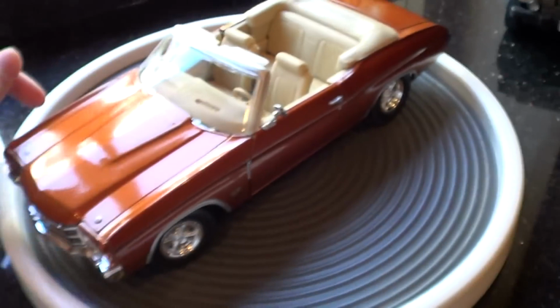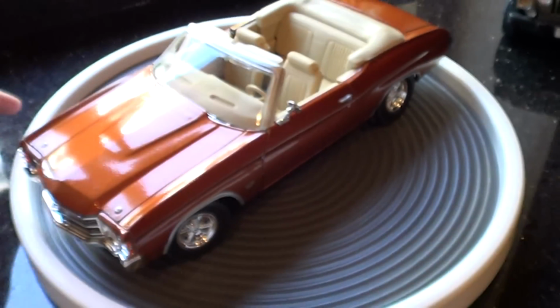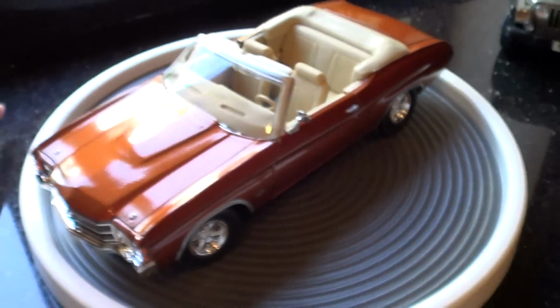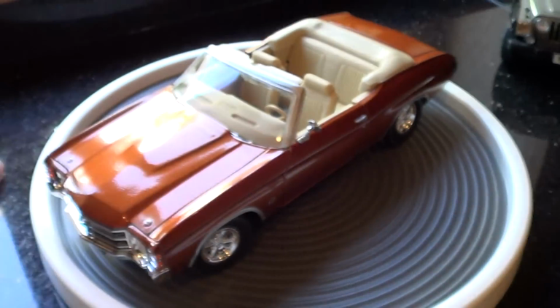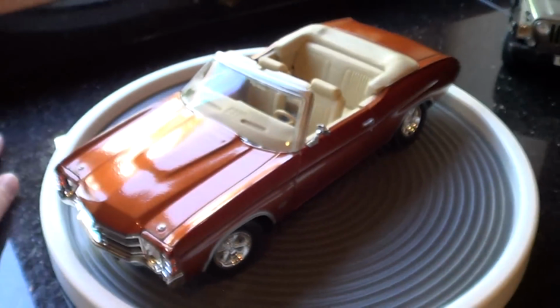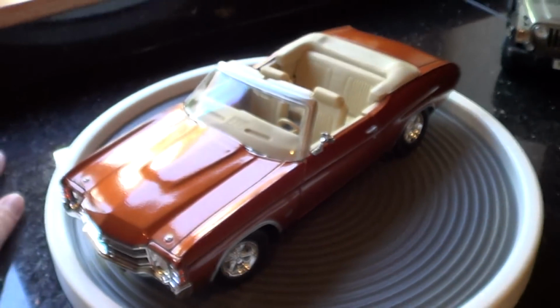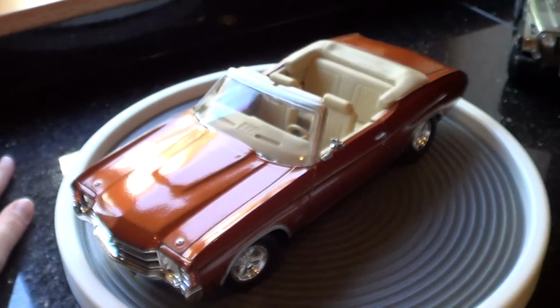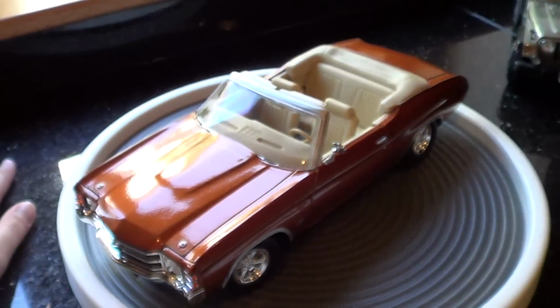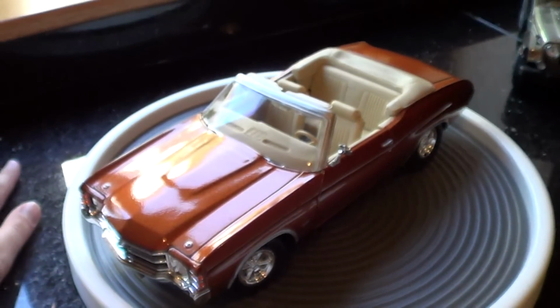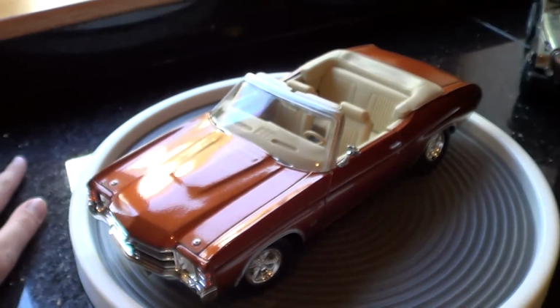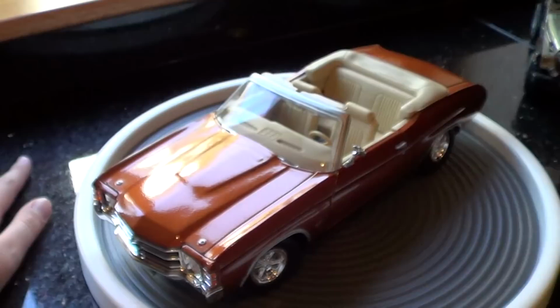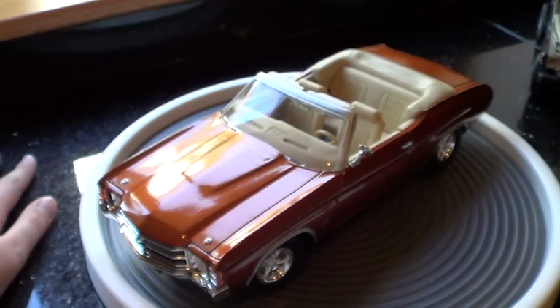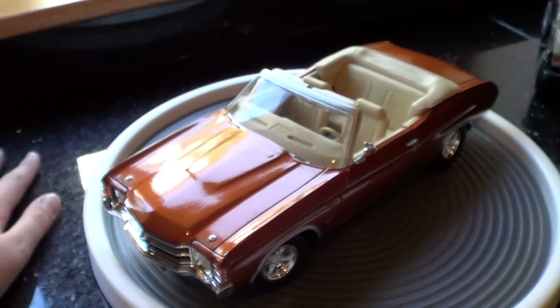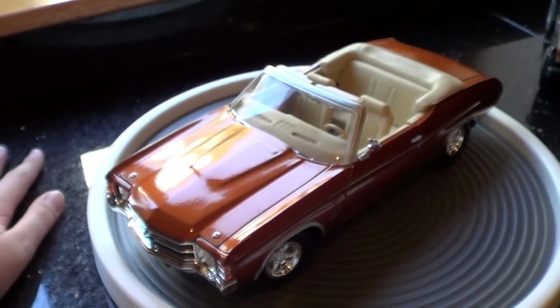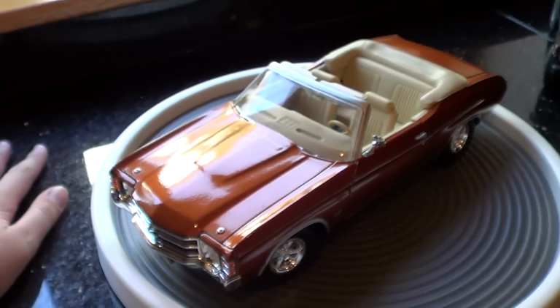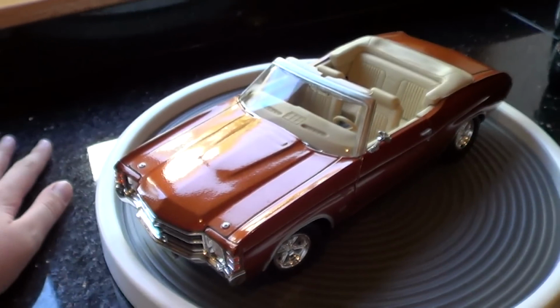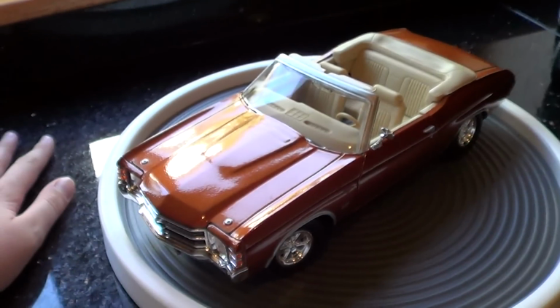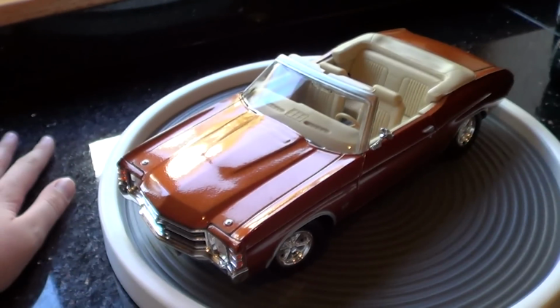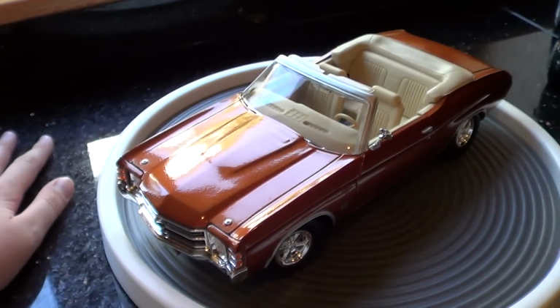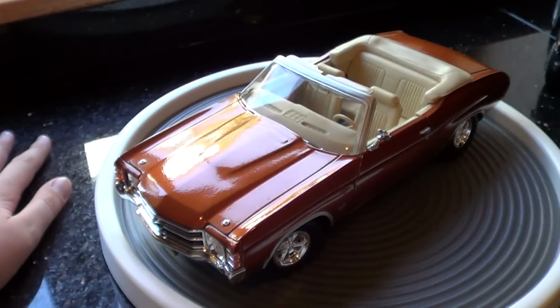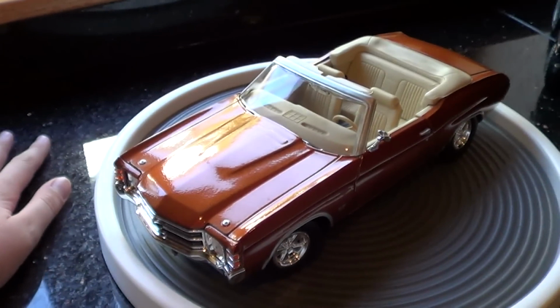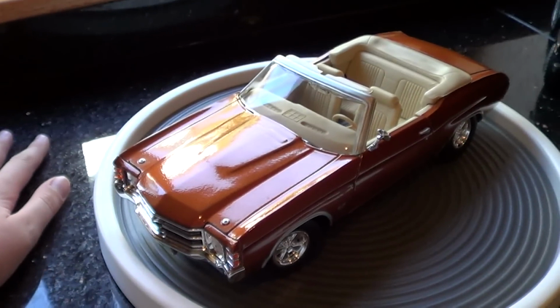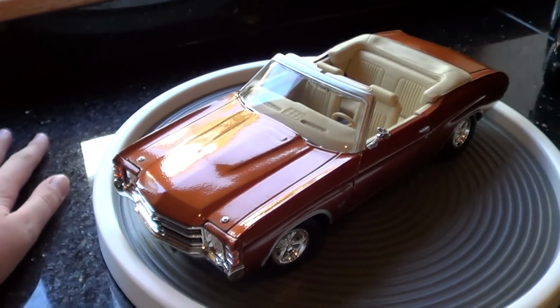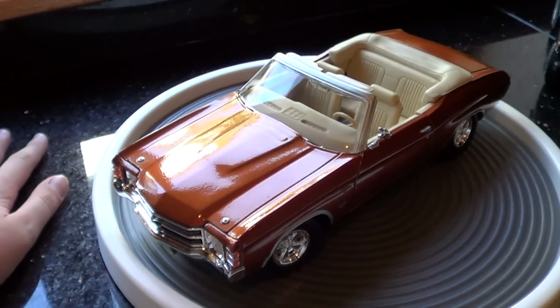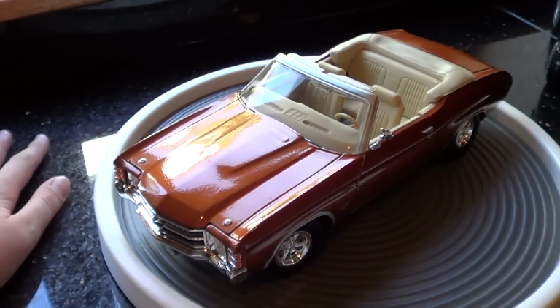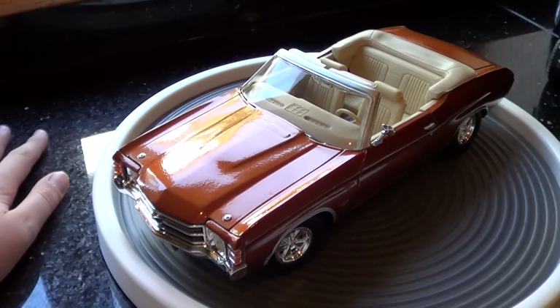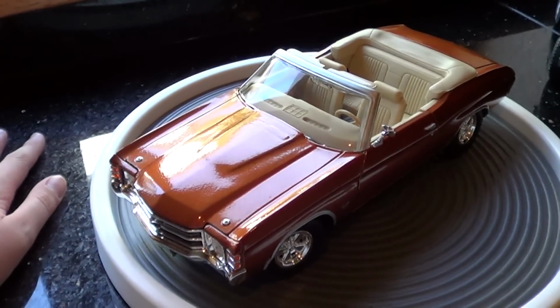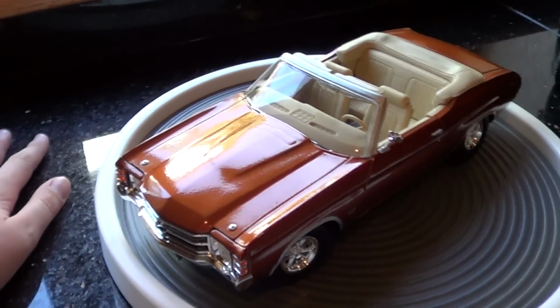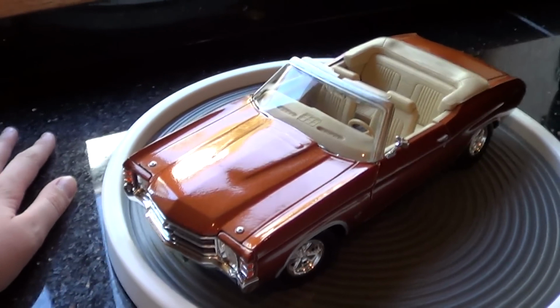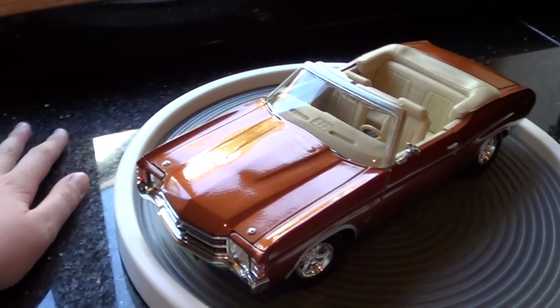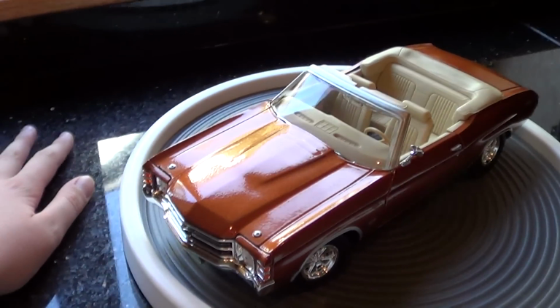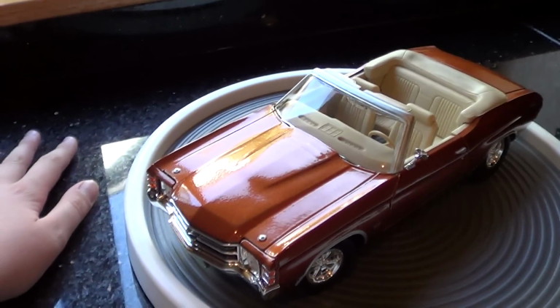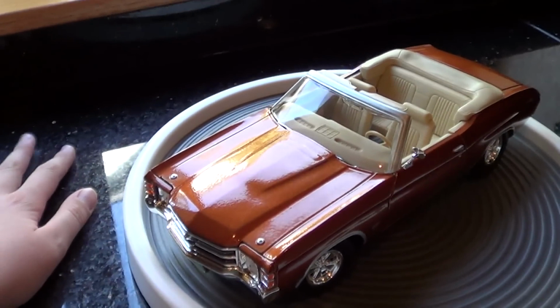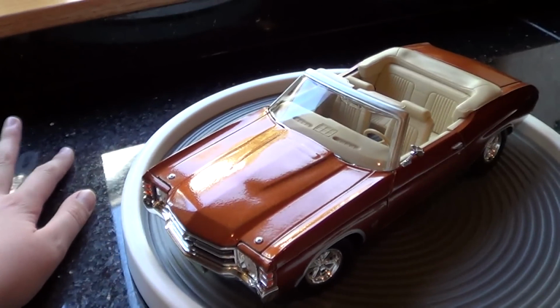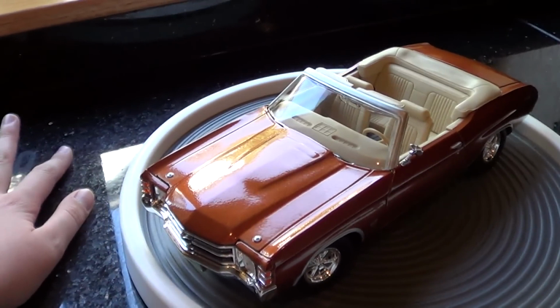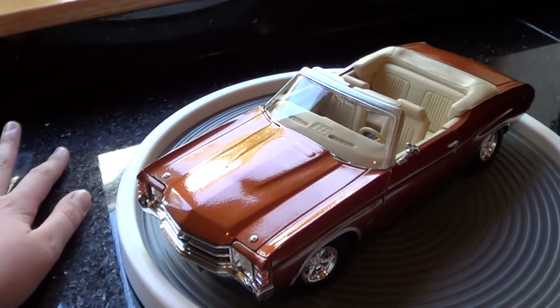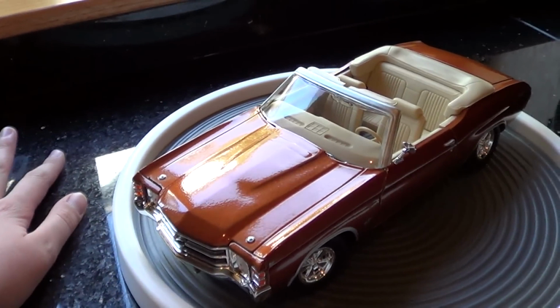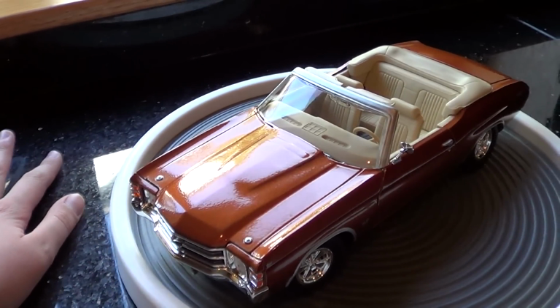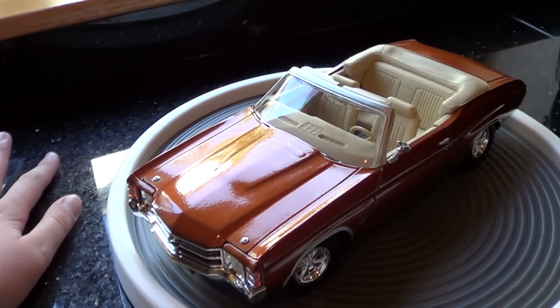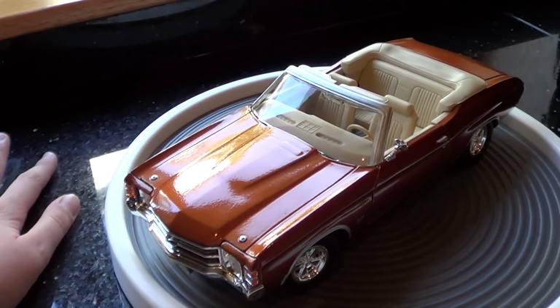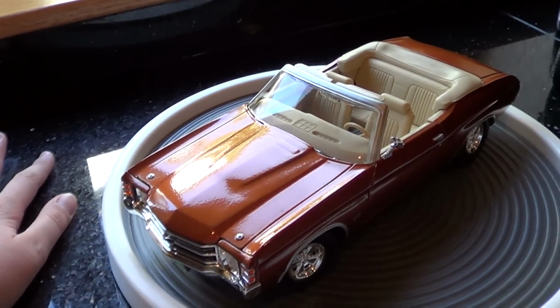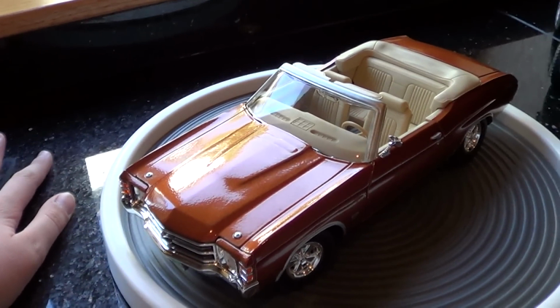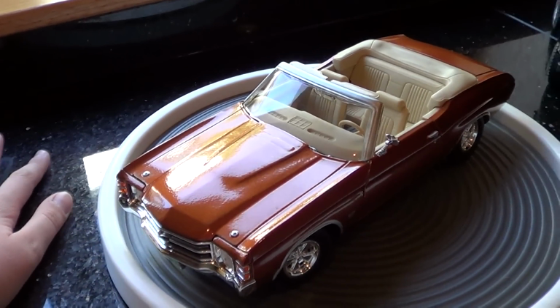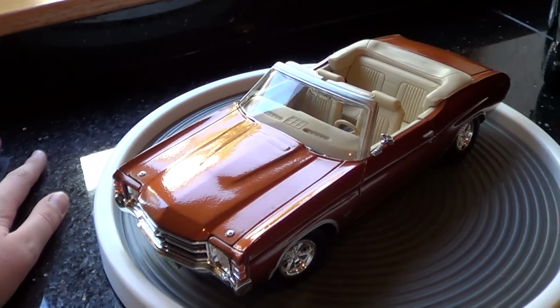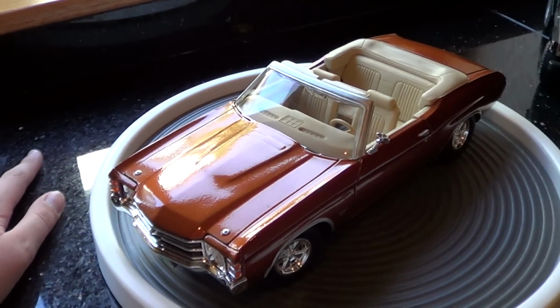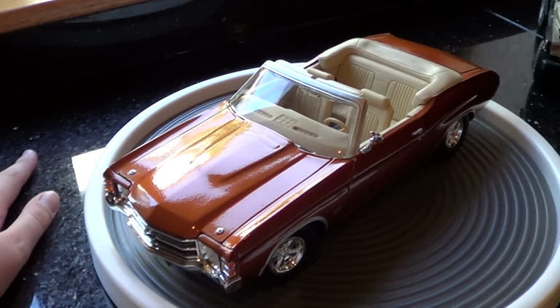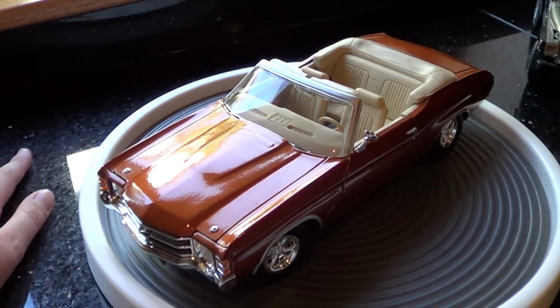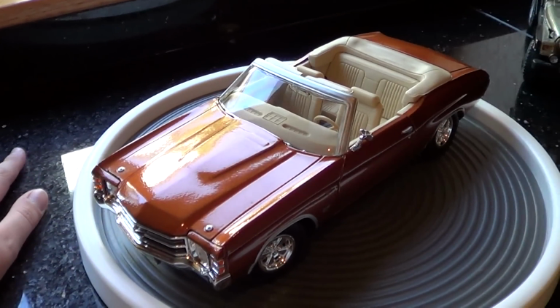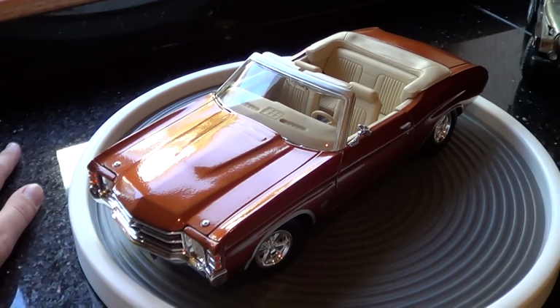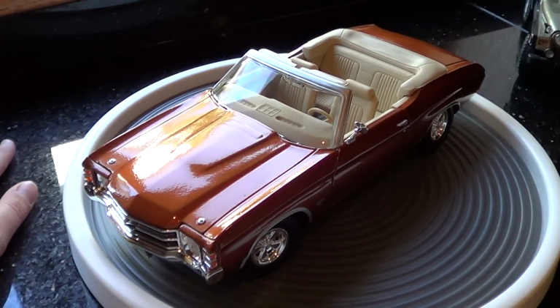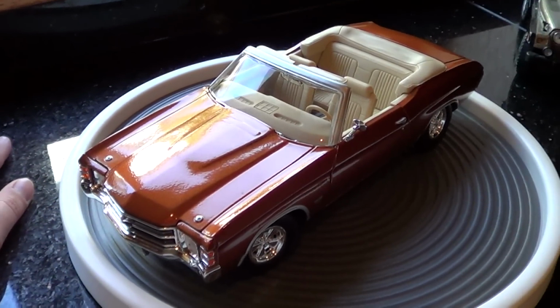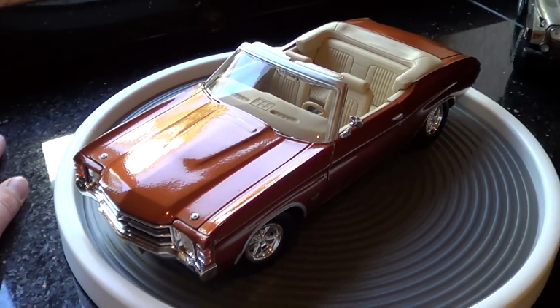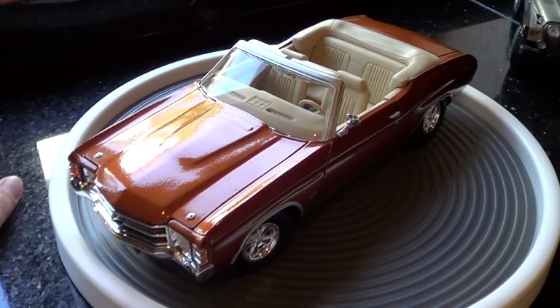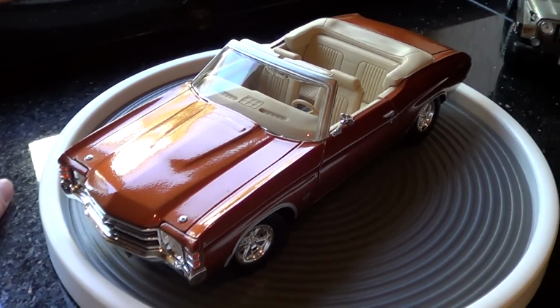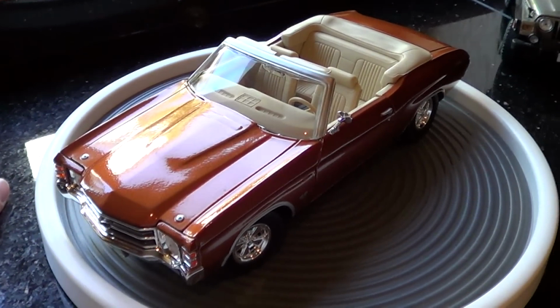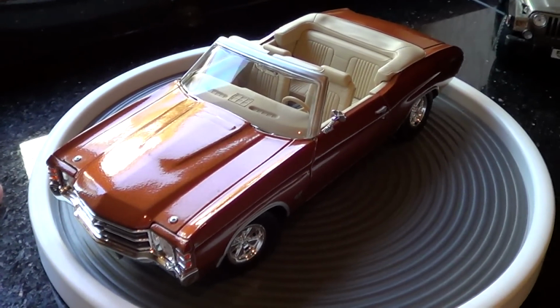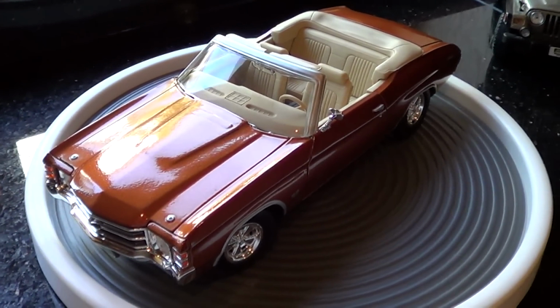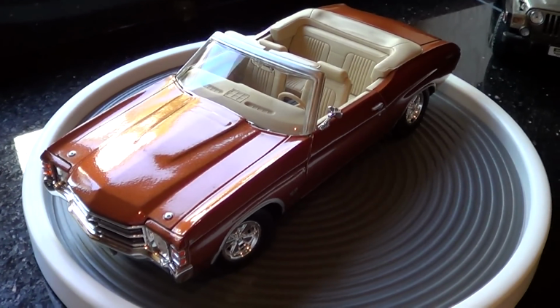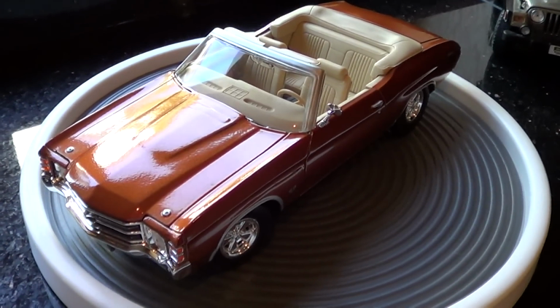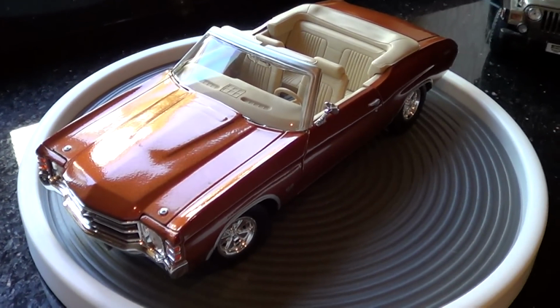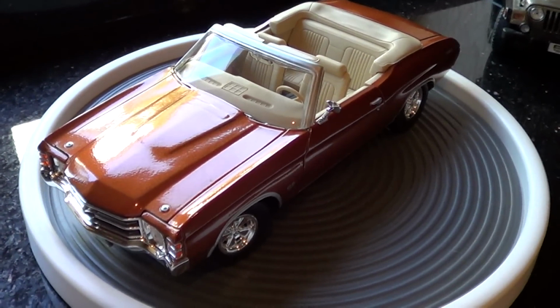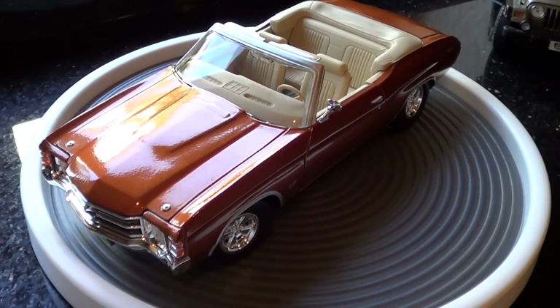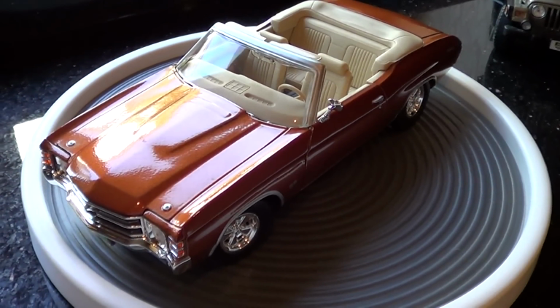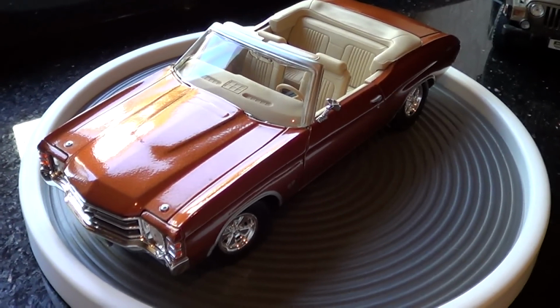So that's my — oh my gosh — 1971 Chevrolet Chevelle SS.